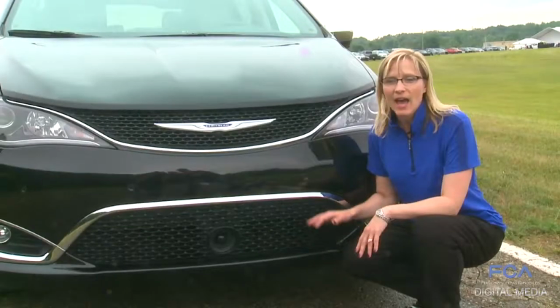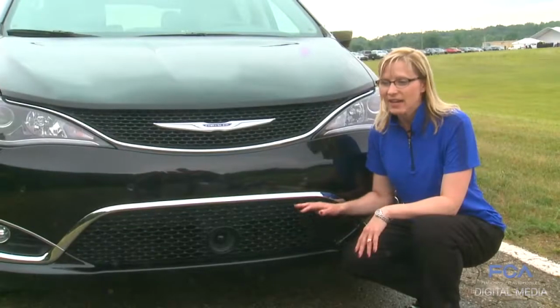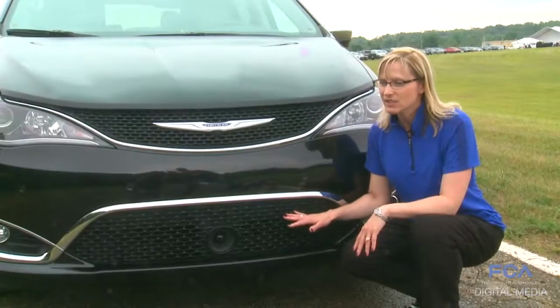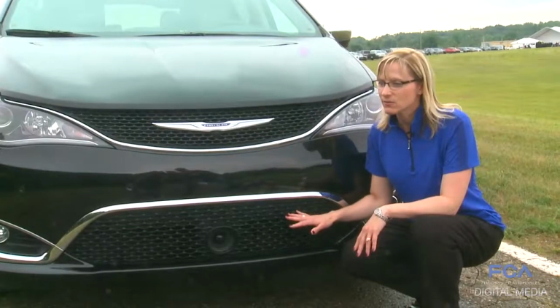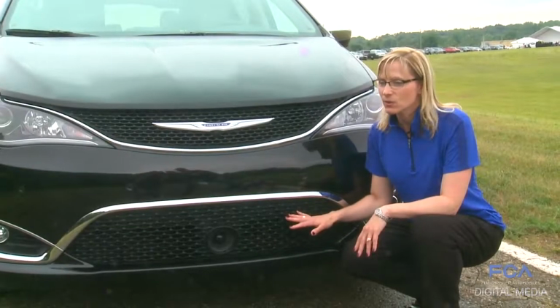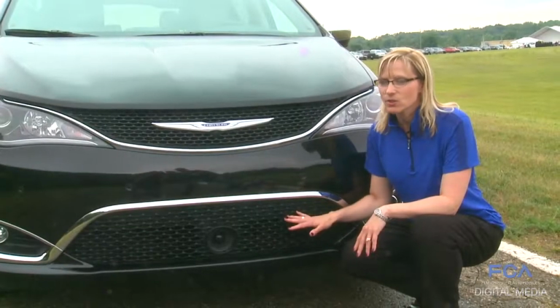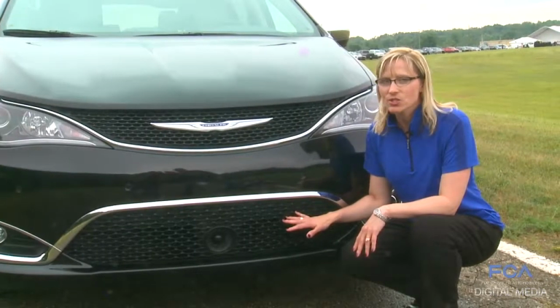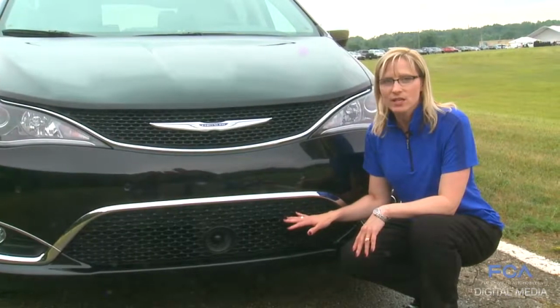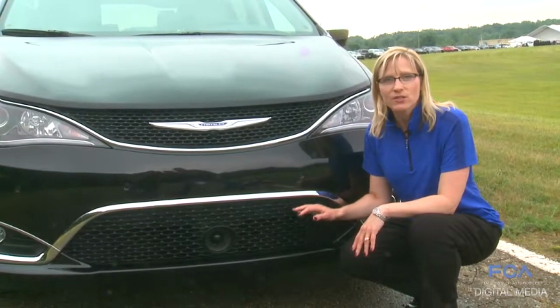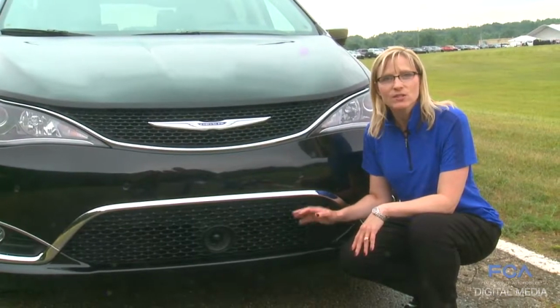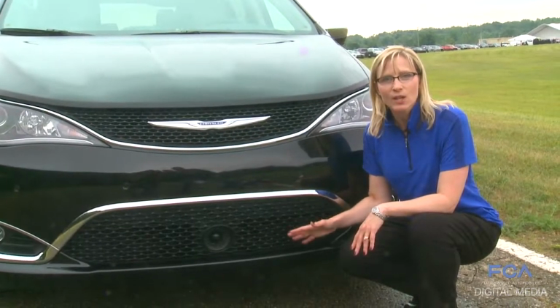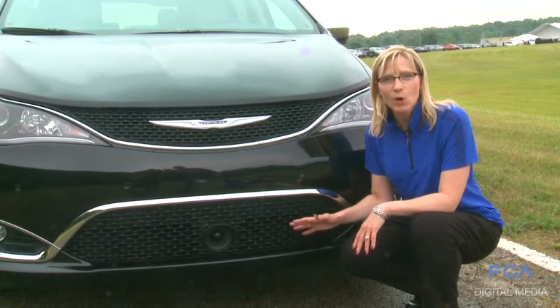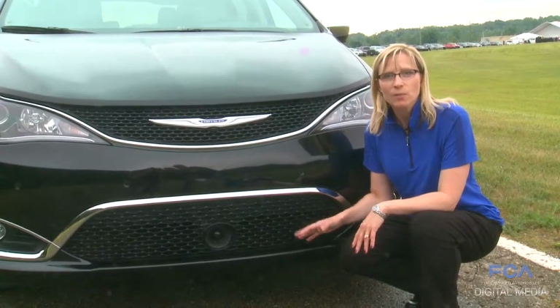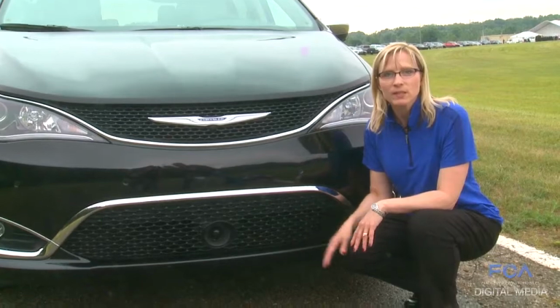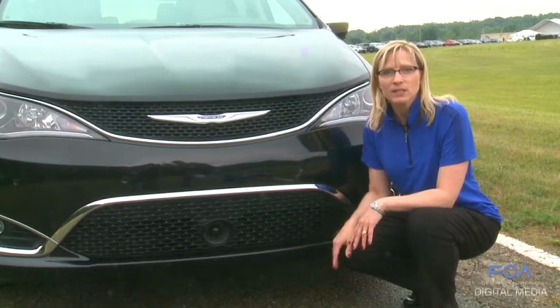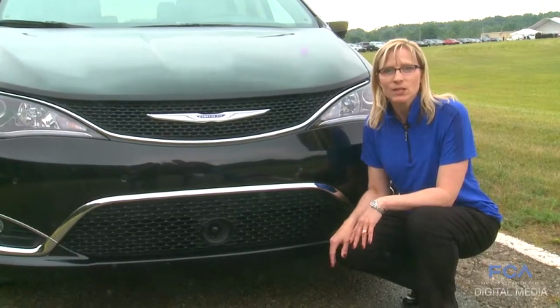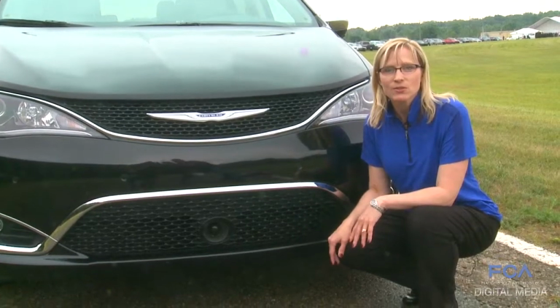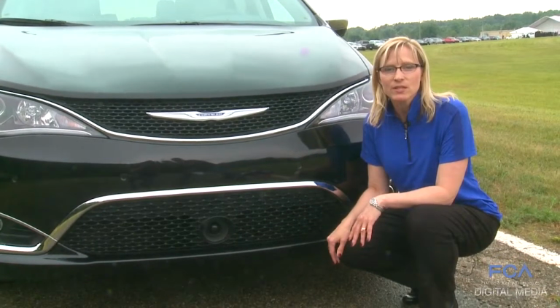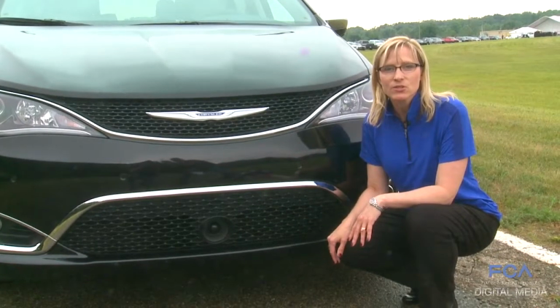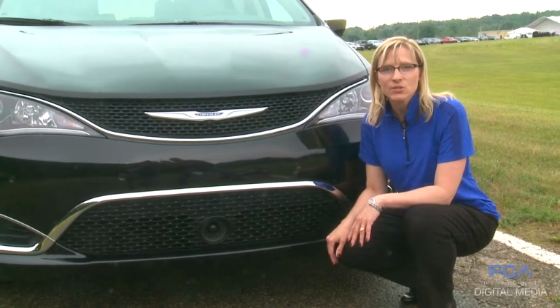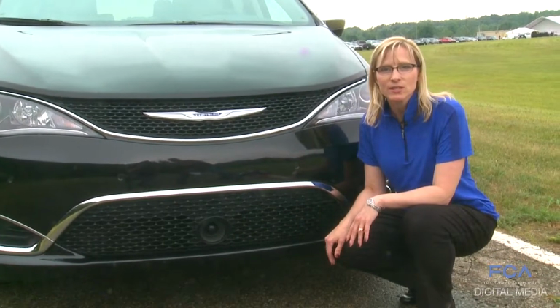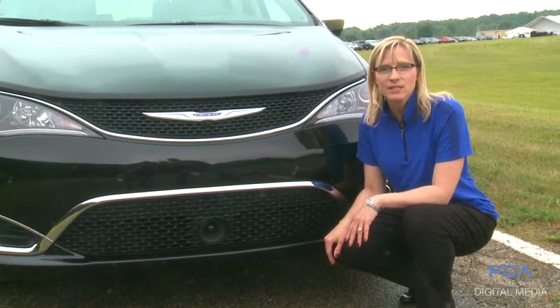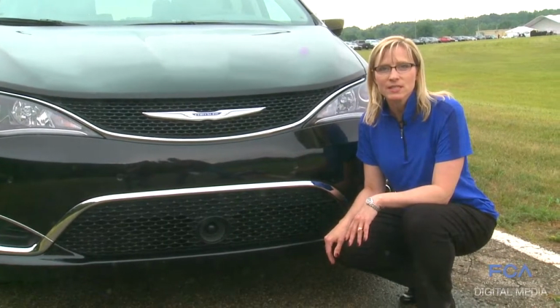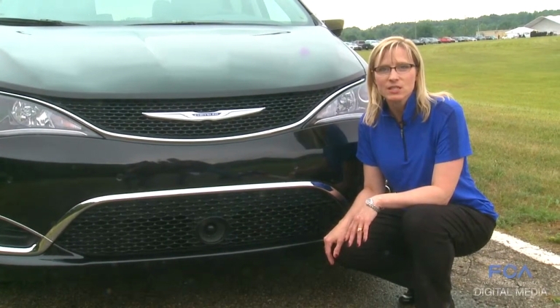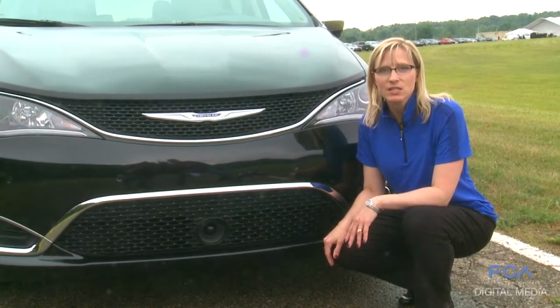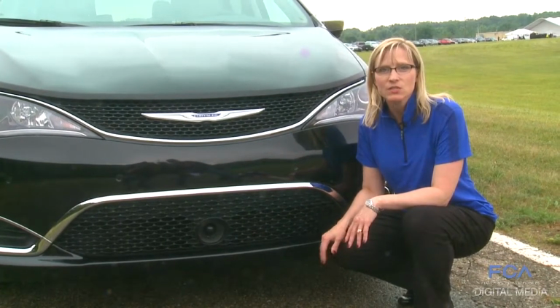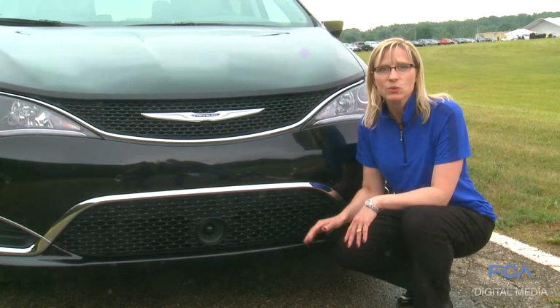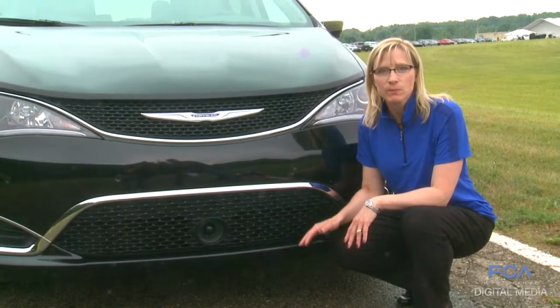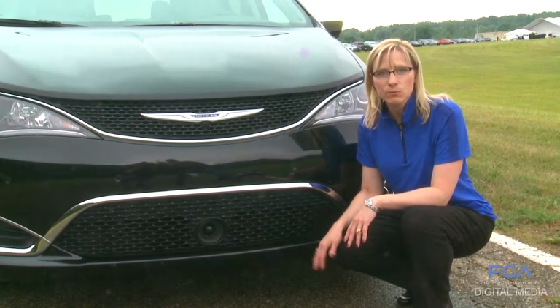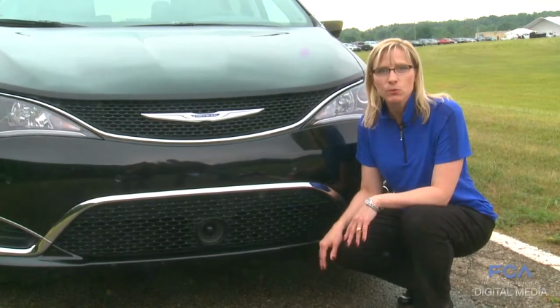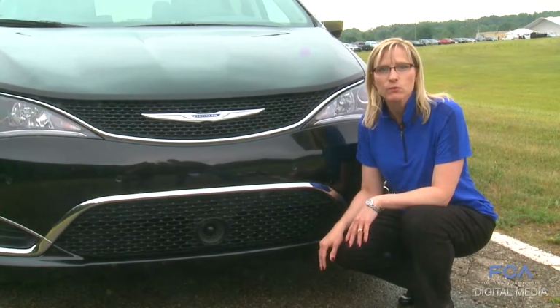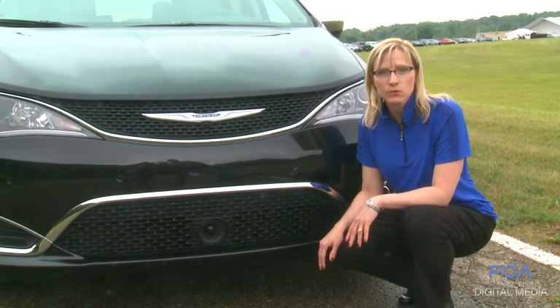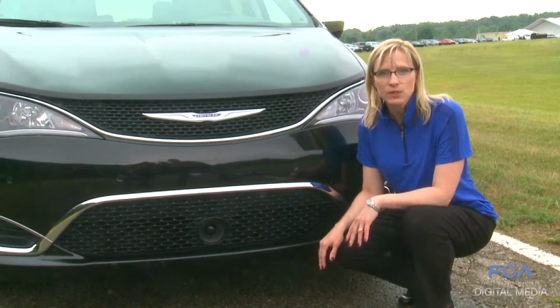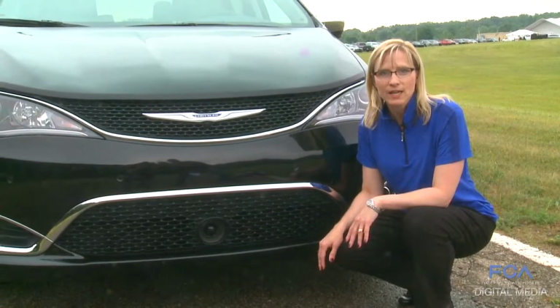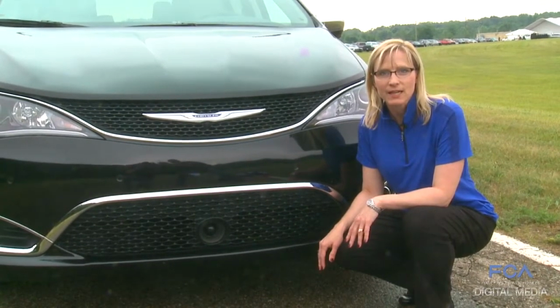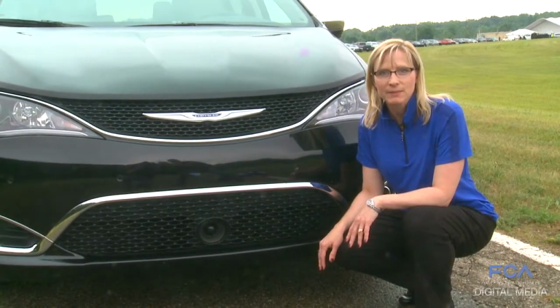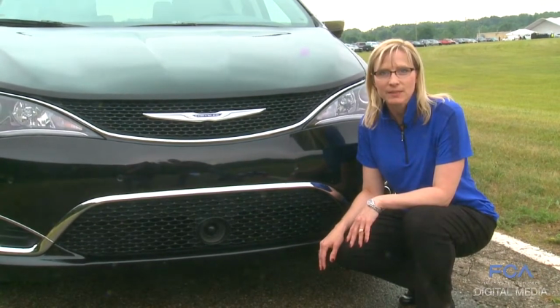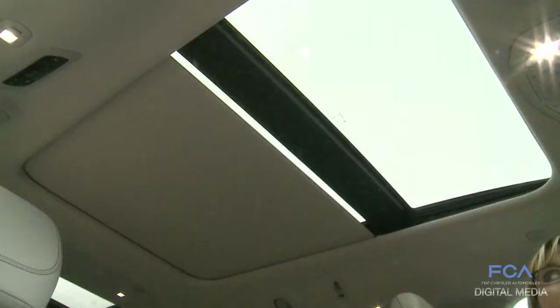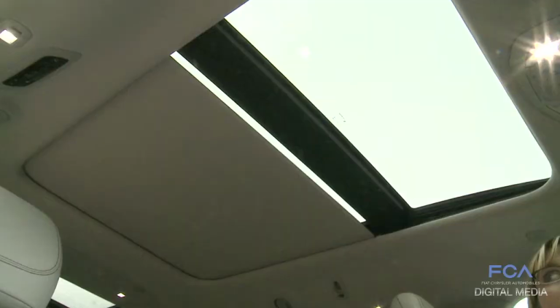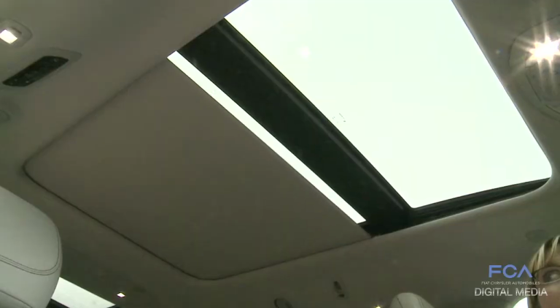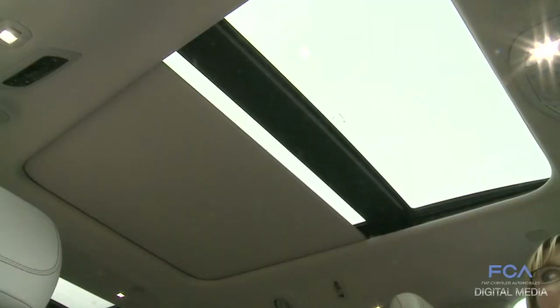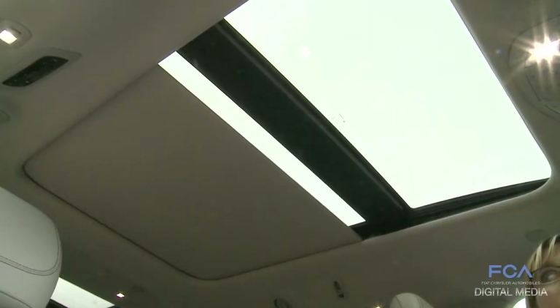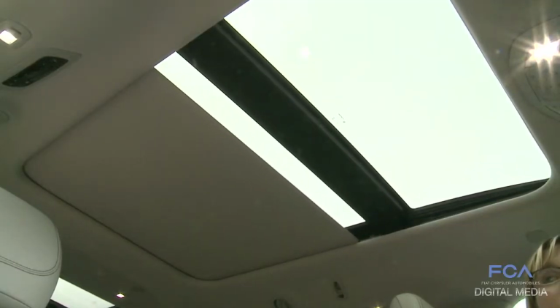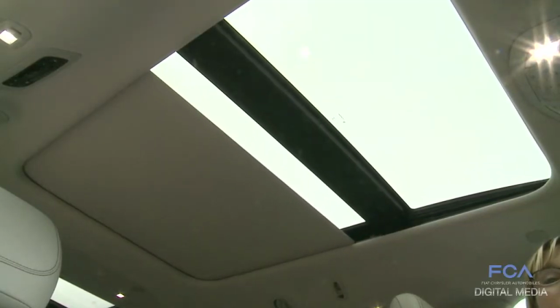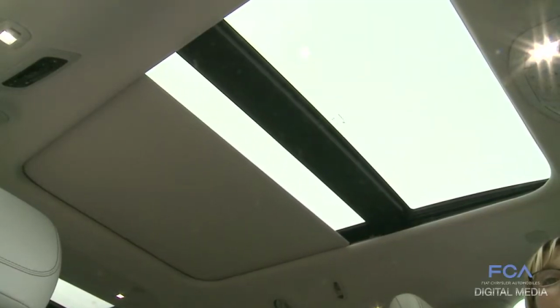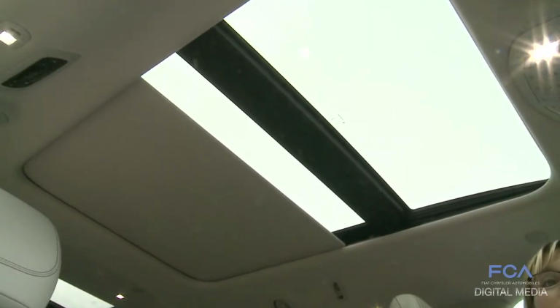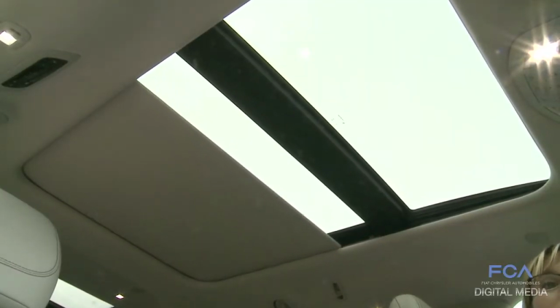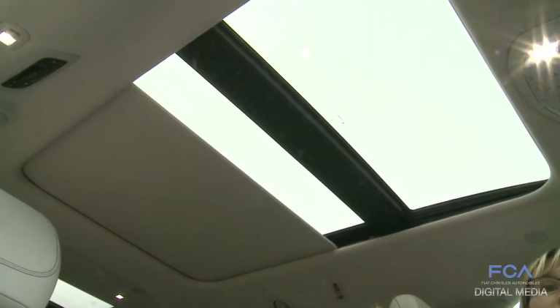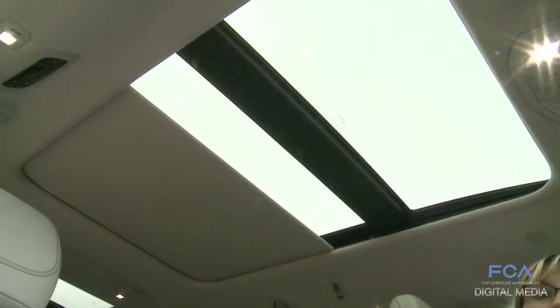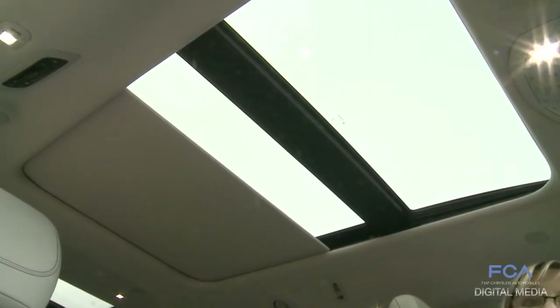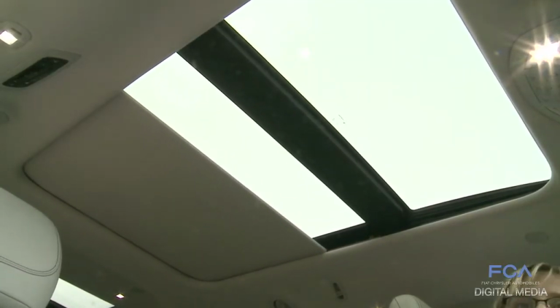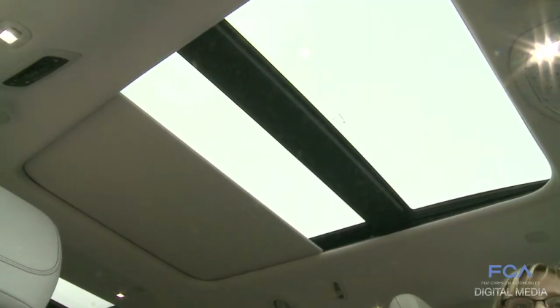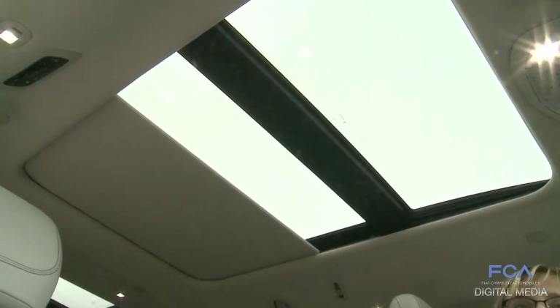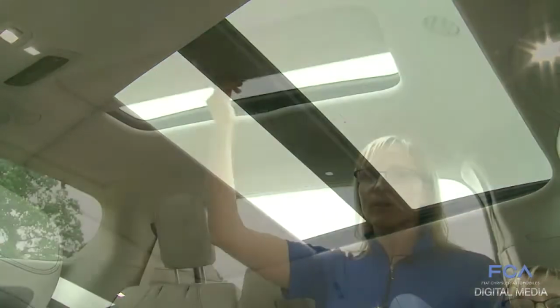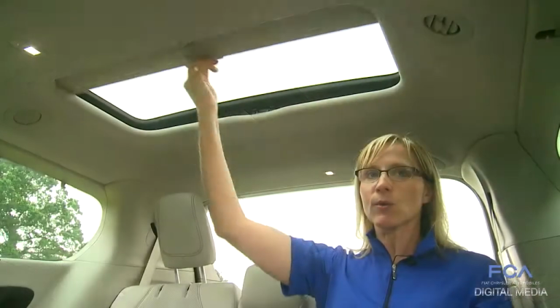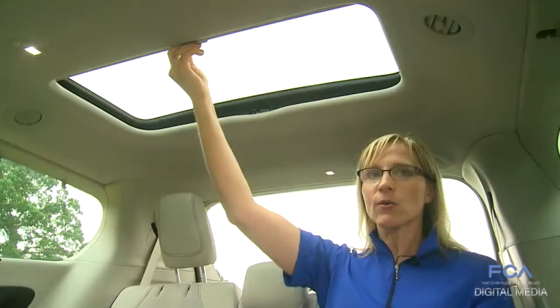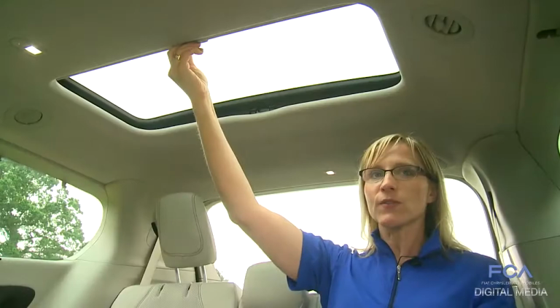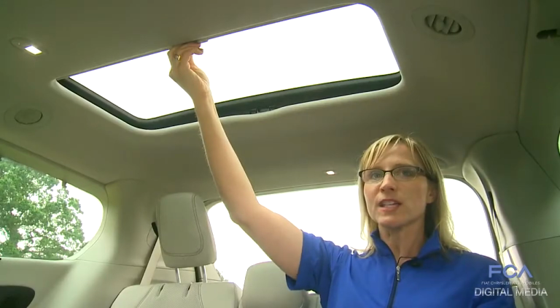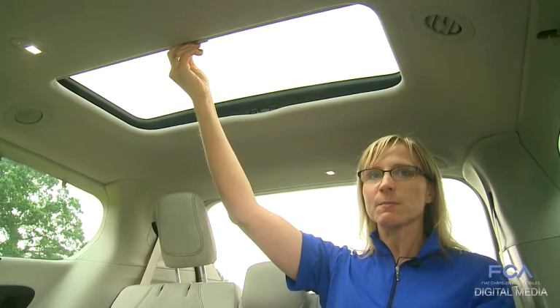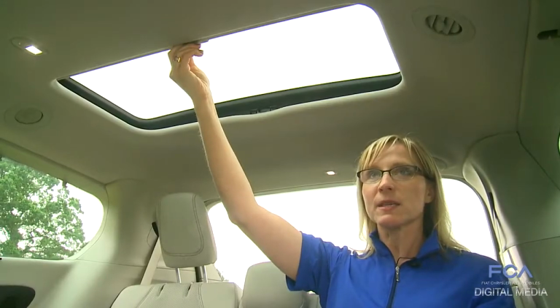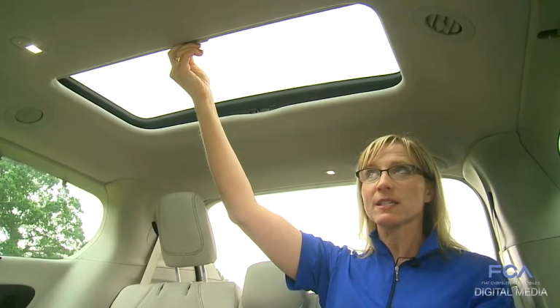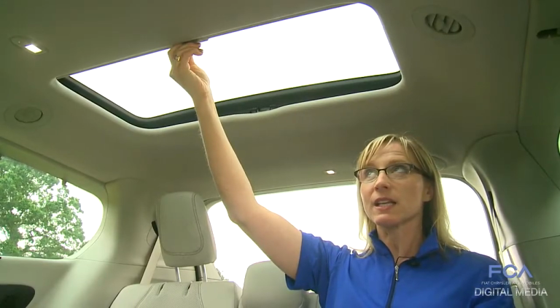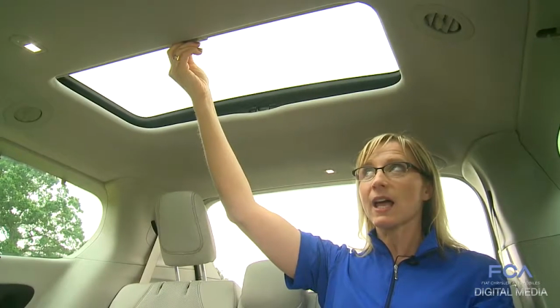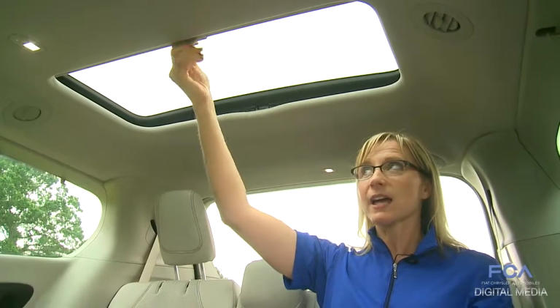Active grille shutters that open and close under certain conditions to improve fuel economy, dual pane sunroof, and a third row fixed piece of glass.